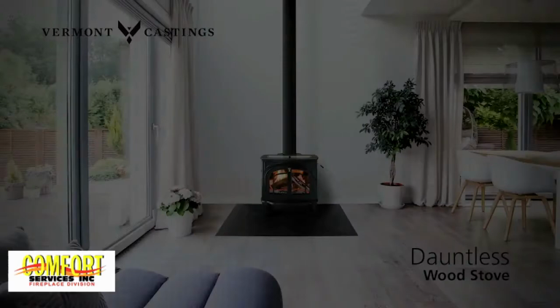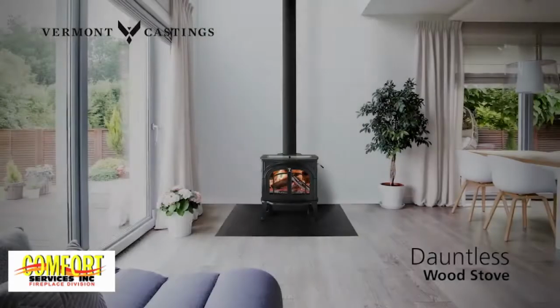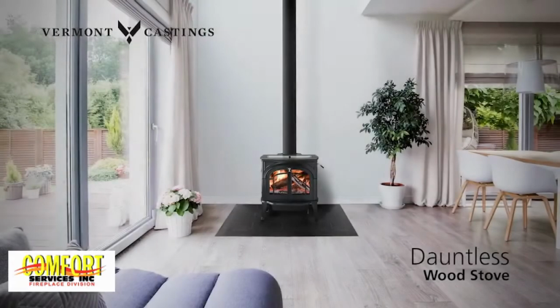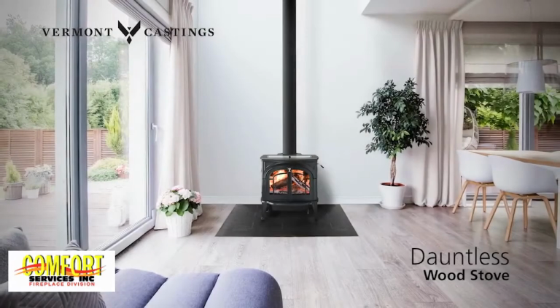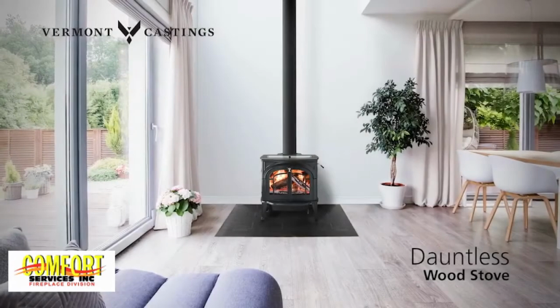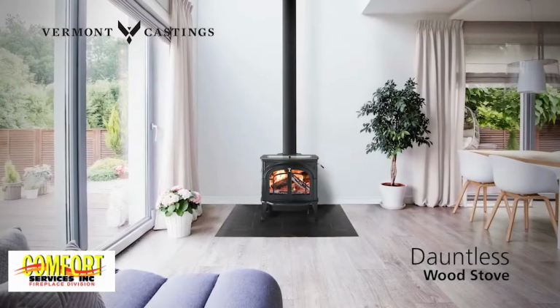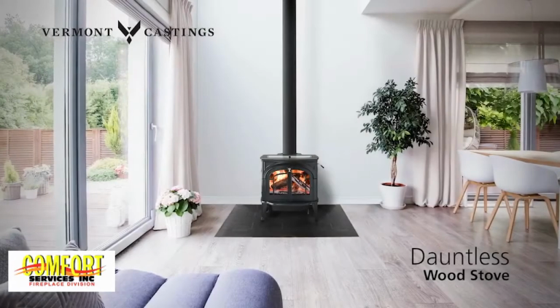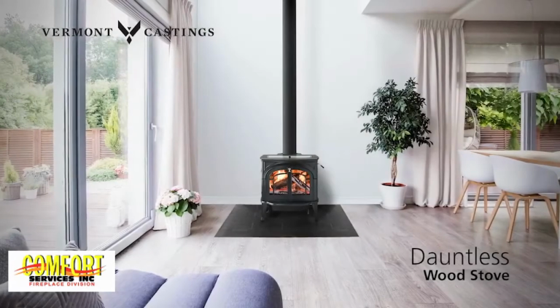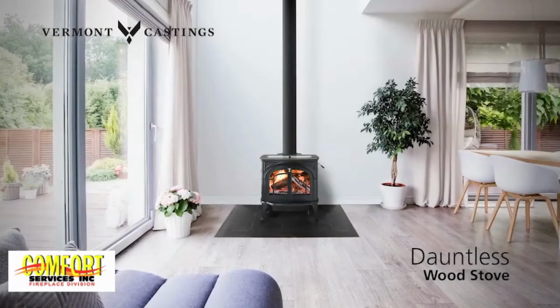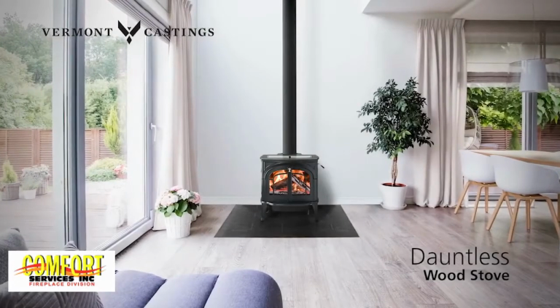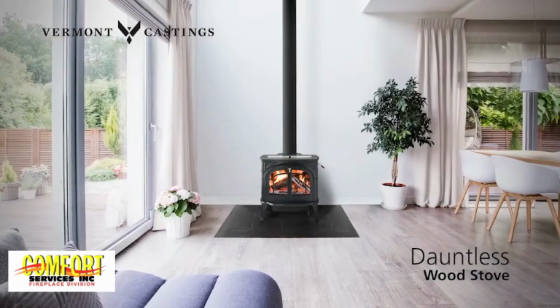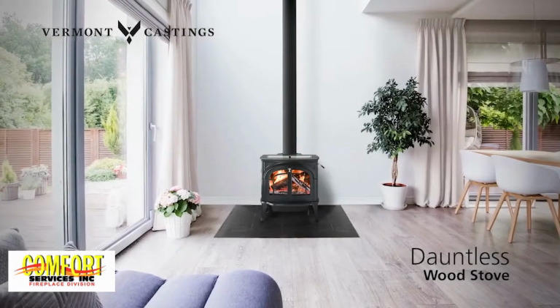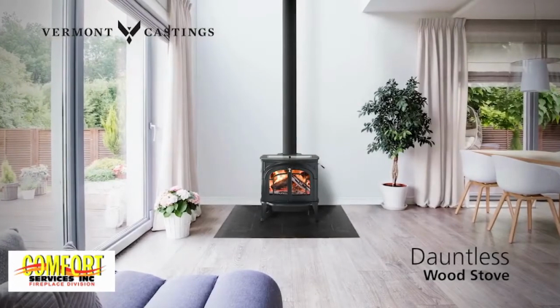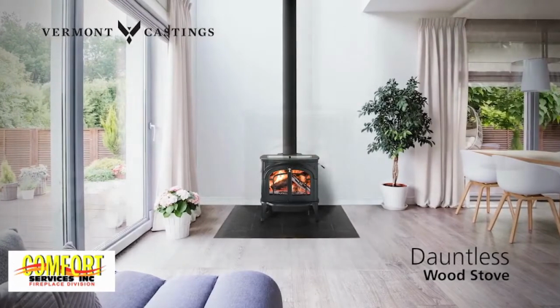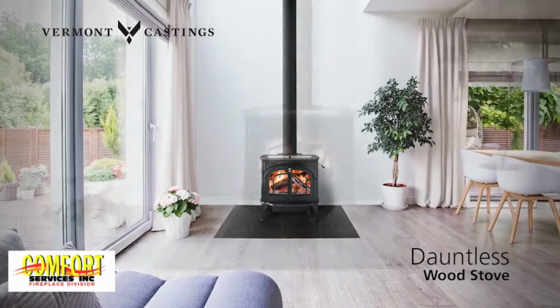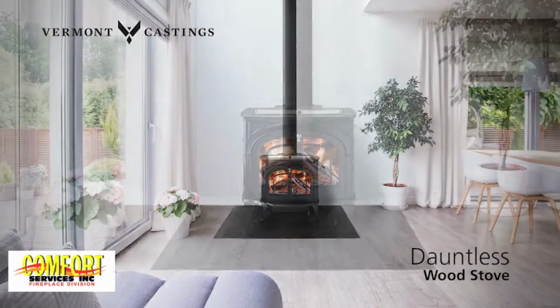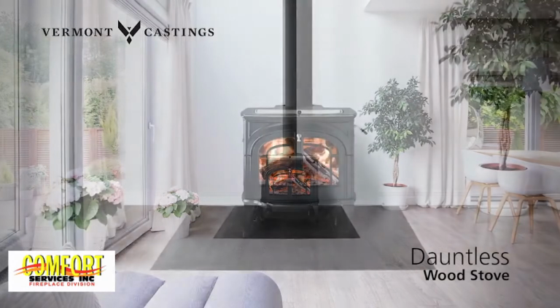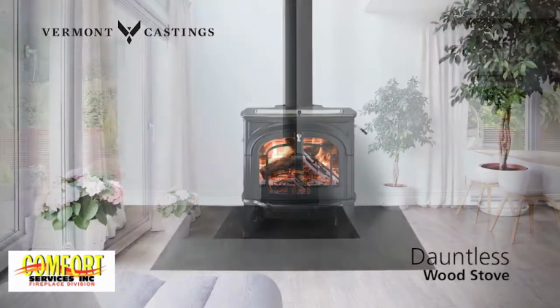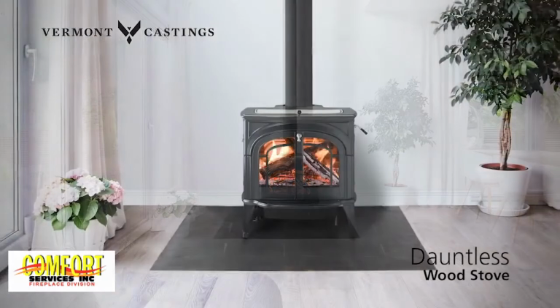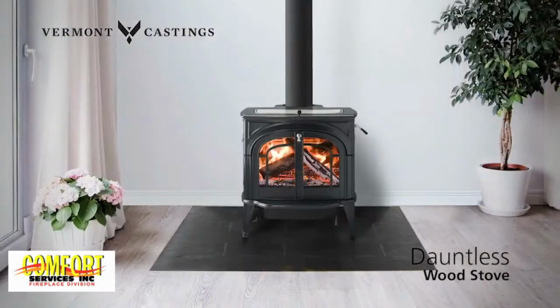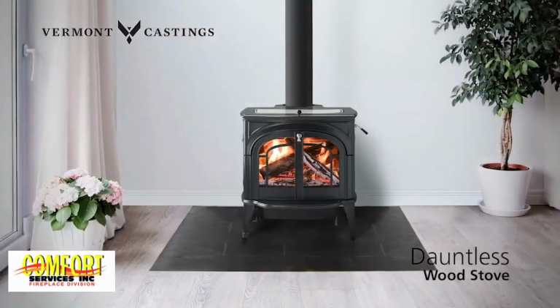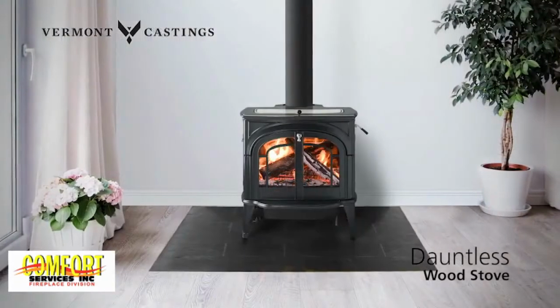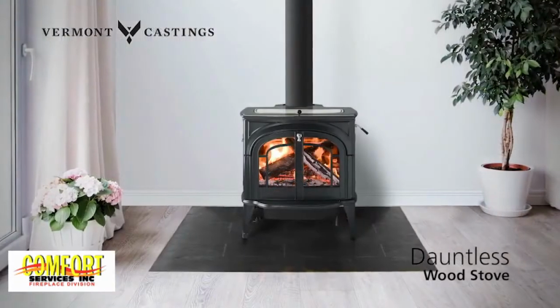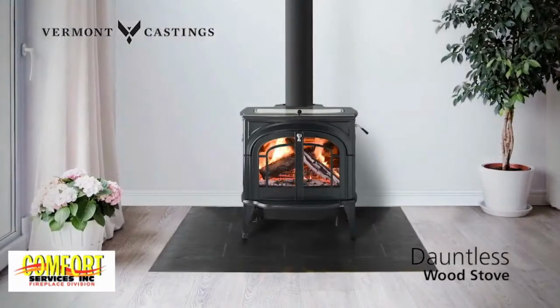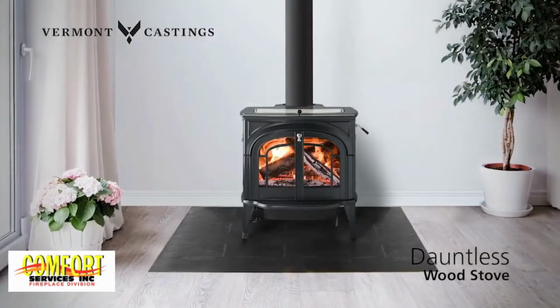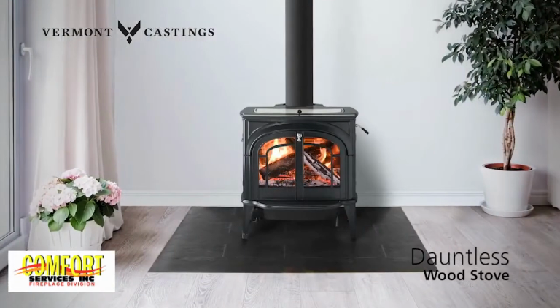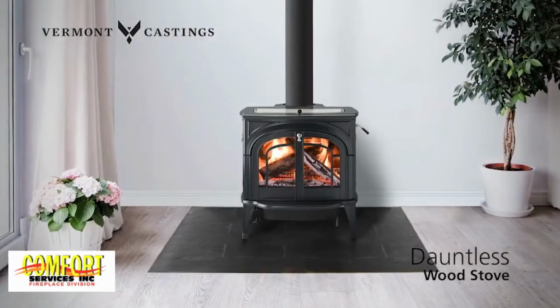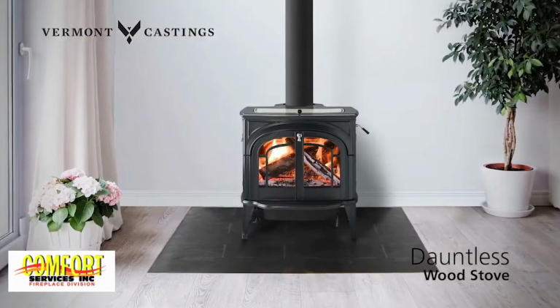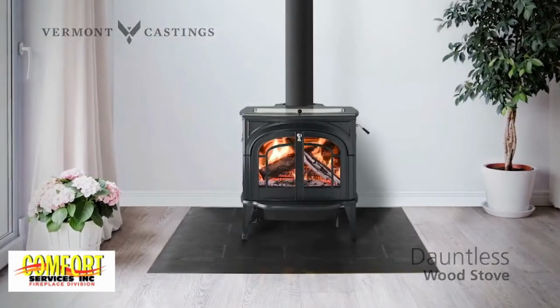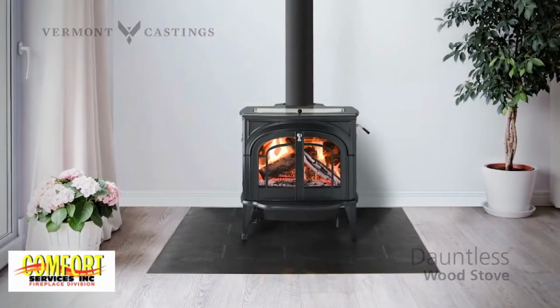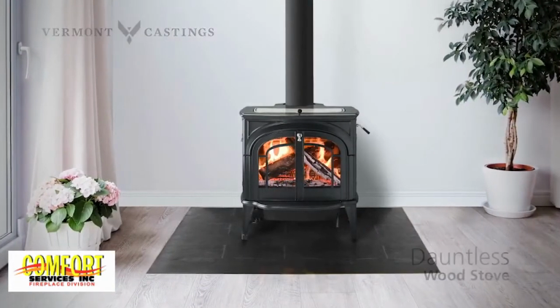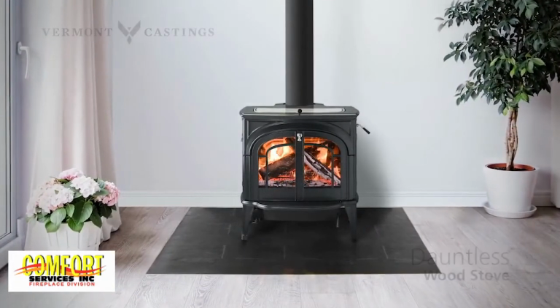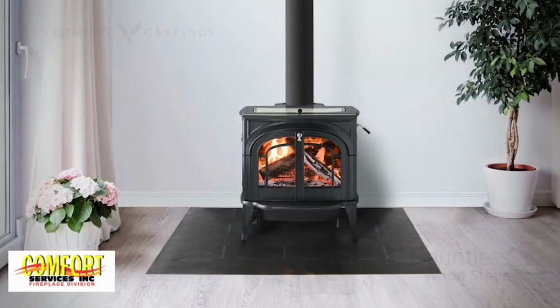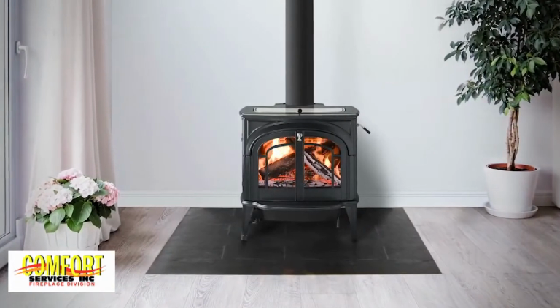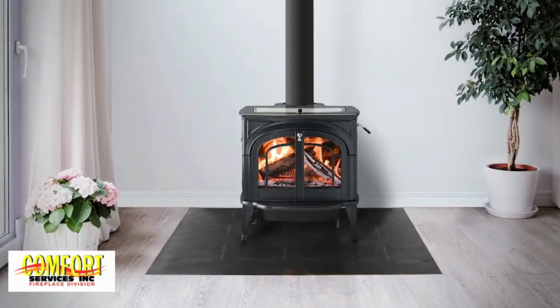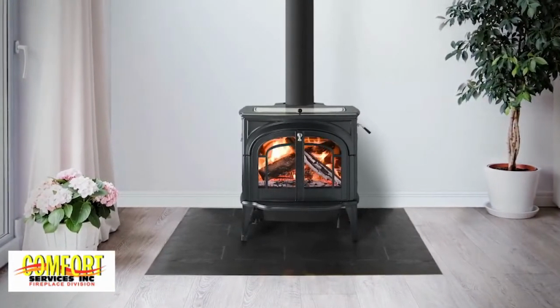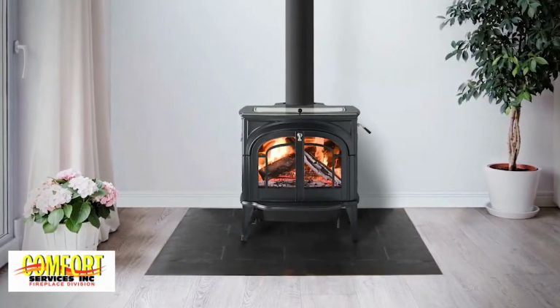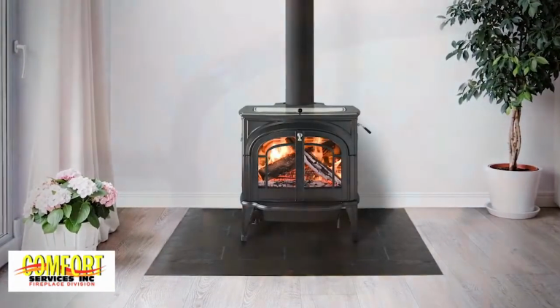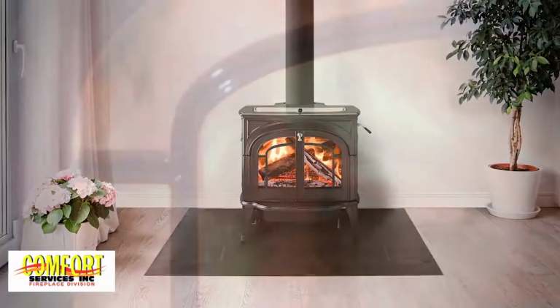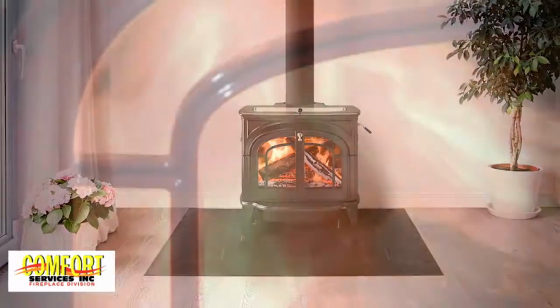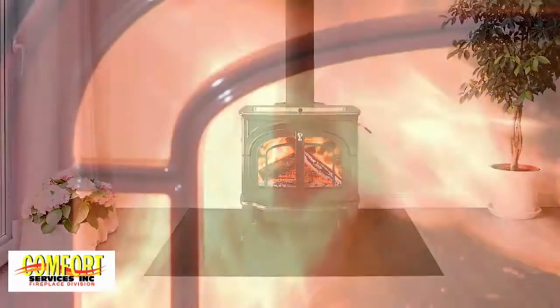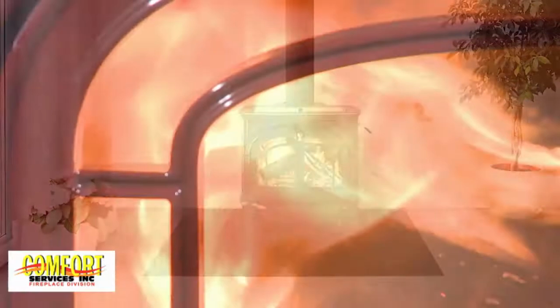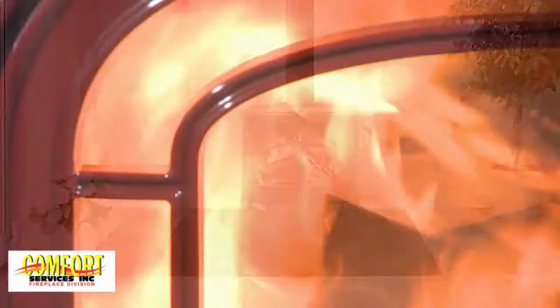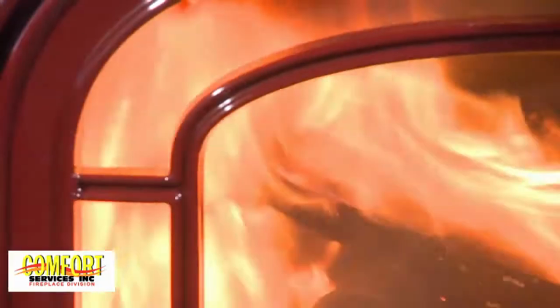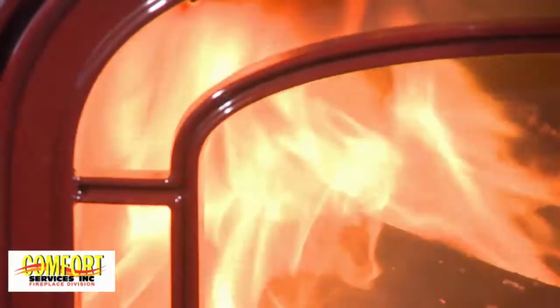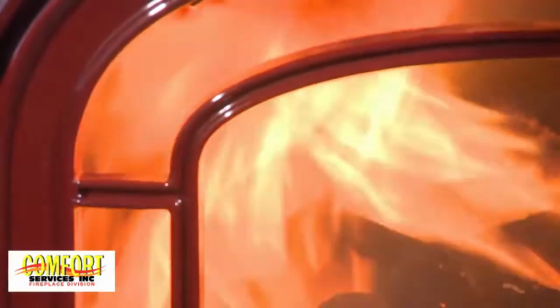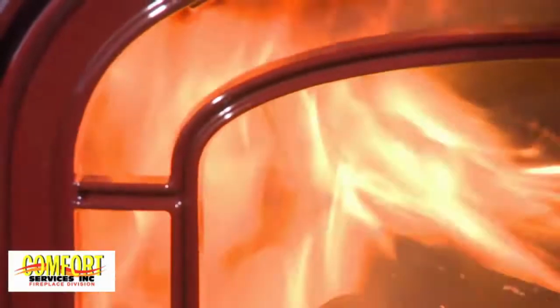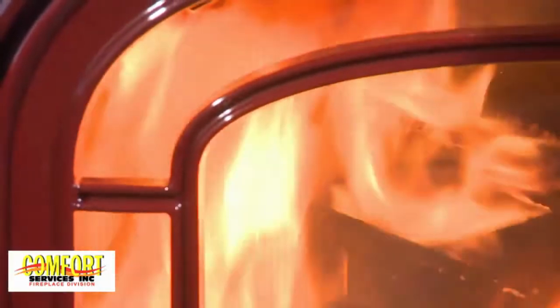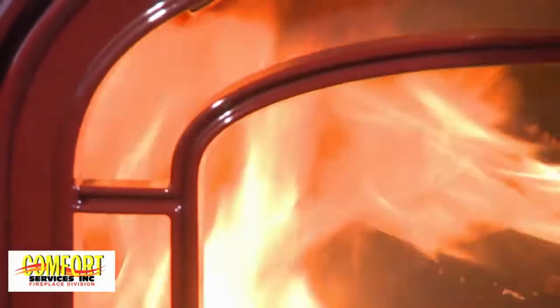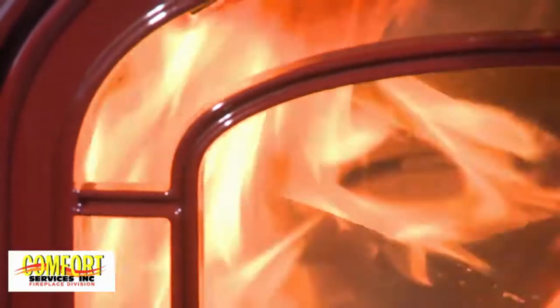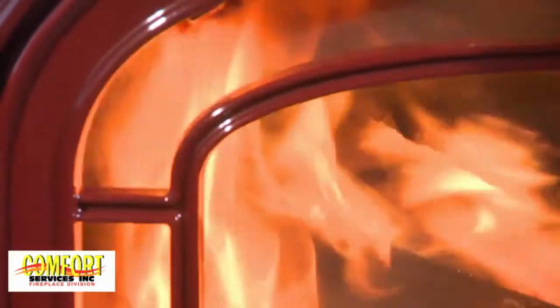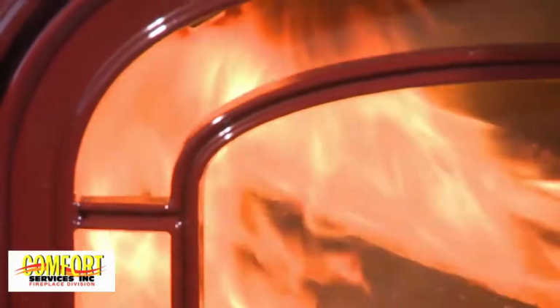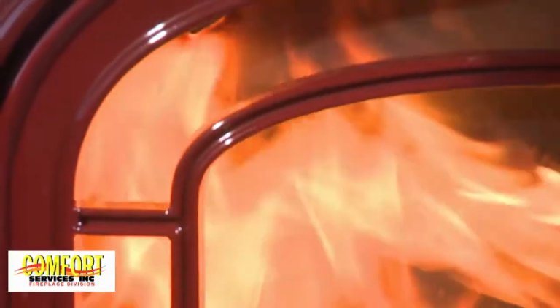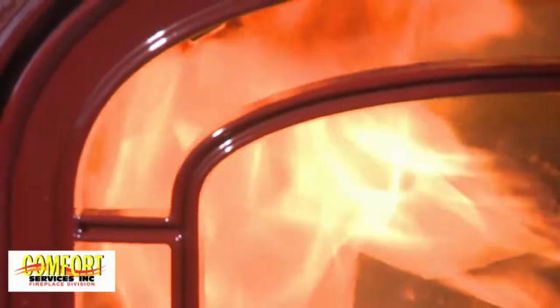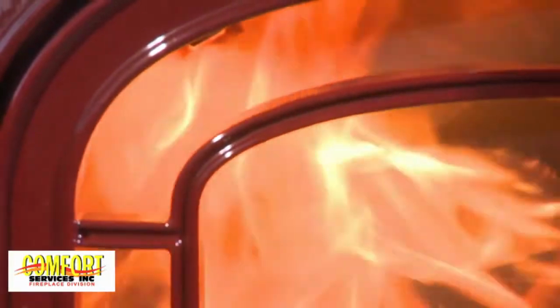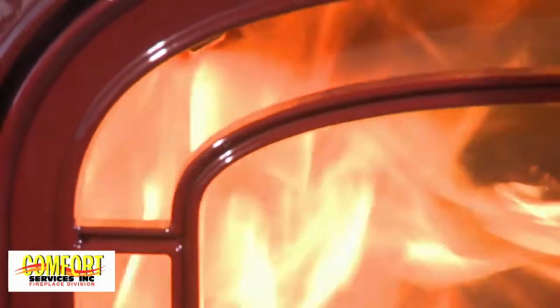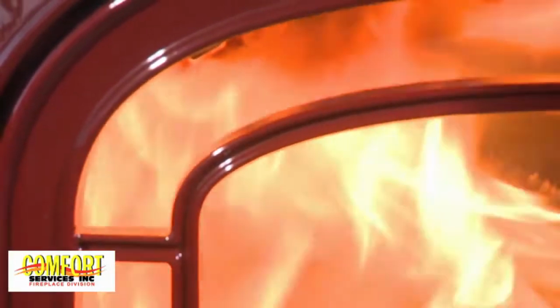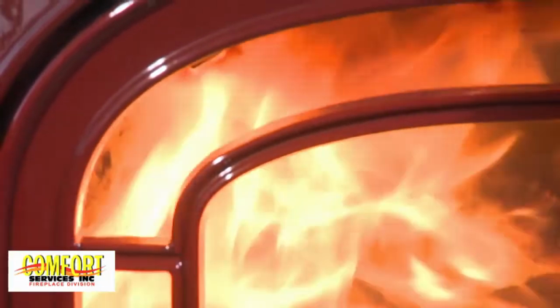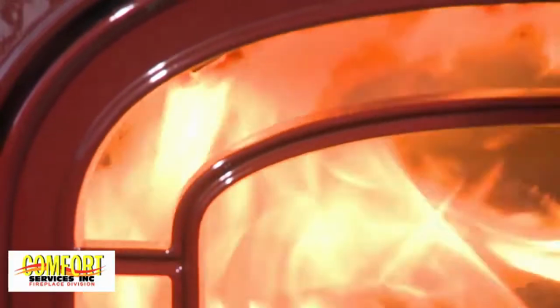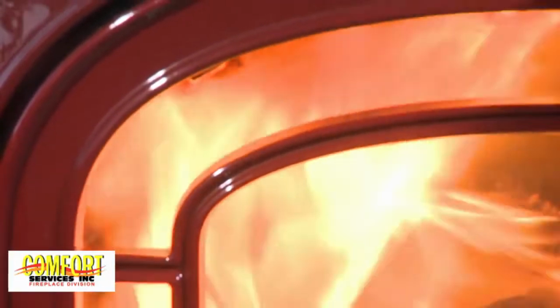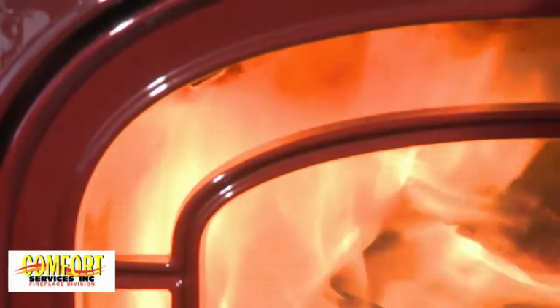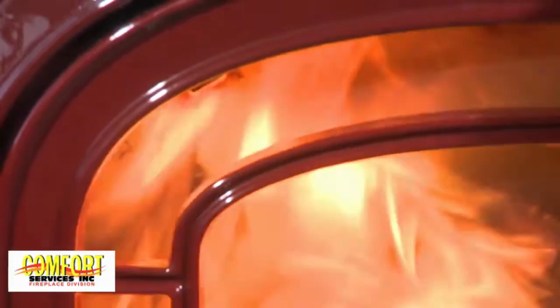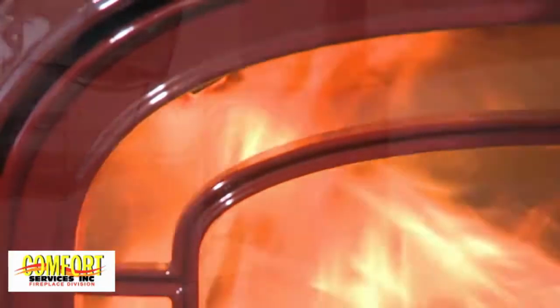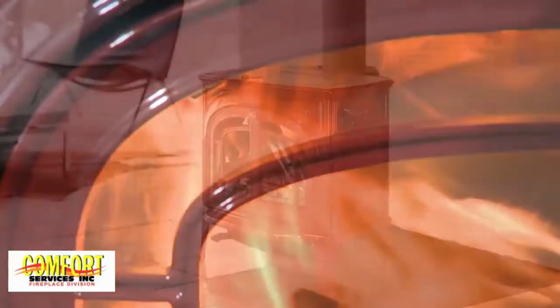The Dauntless by Vermont Castings is a timeless beauty that delivers steady overnight heat even on the fiercest of winter nights.